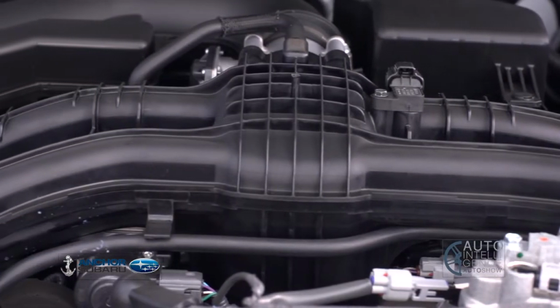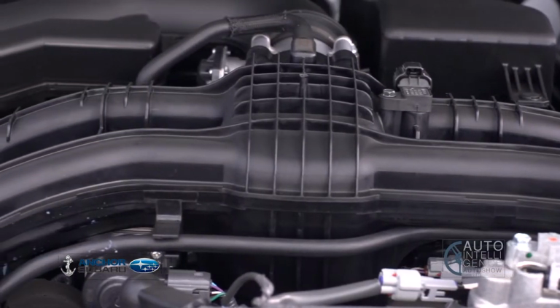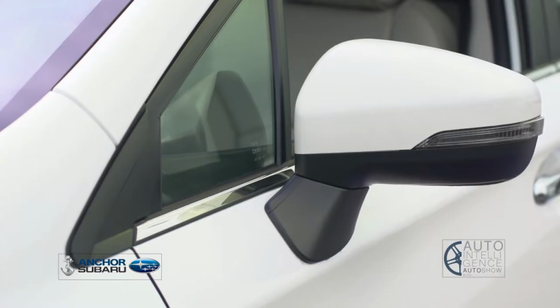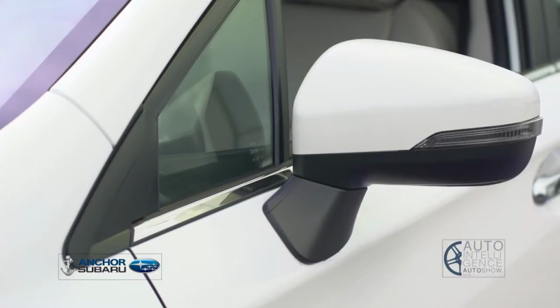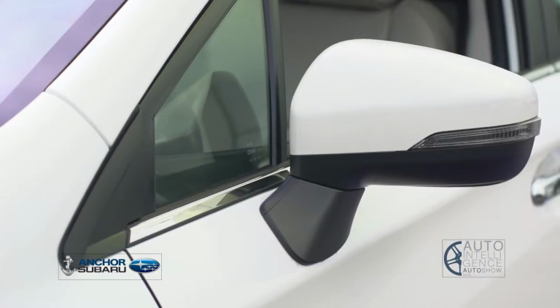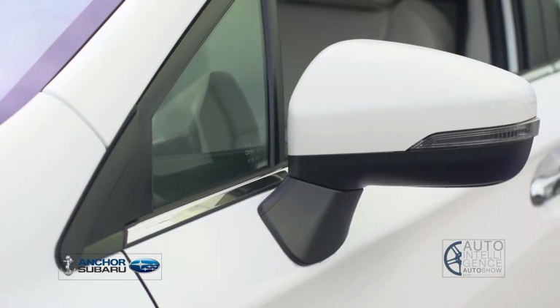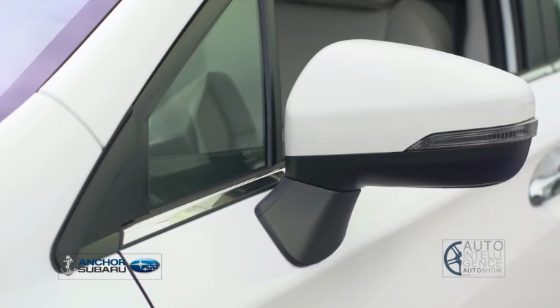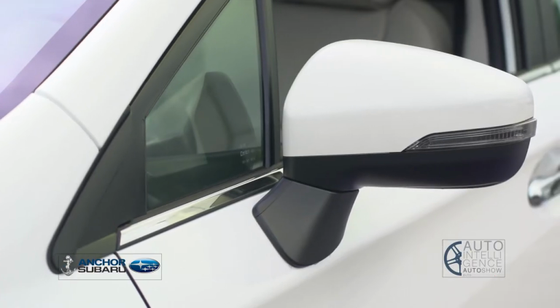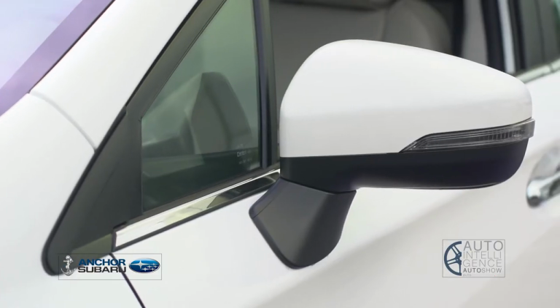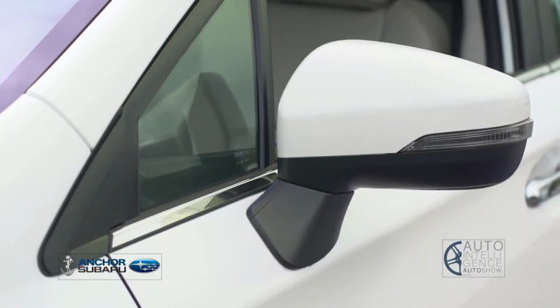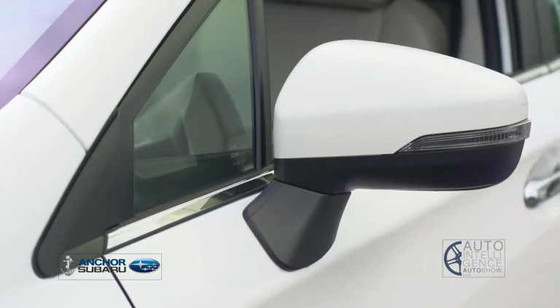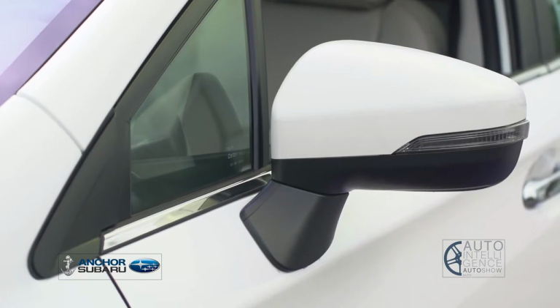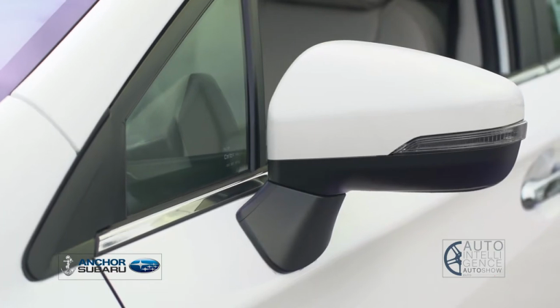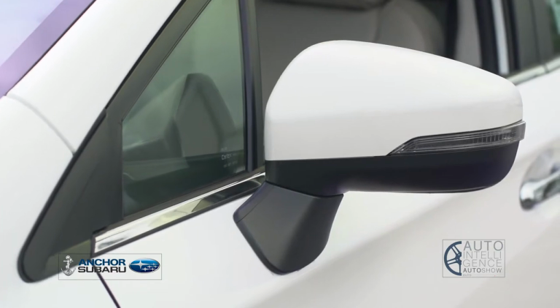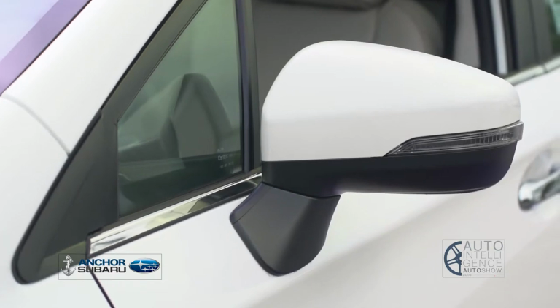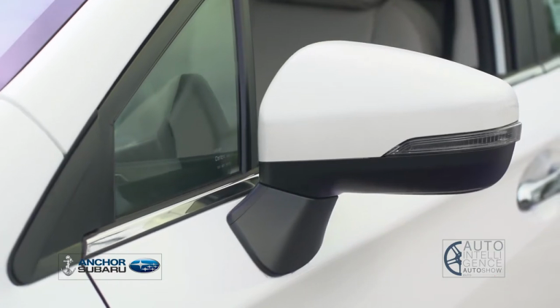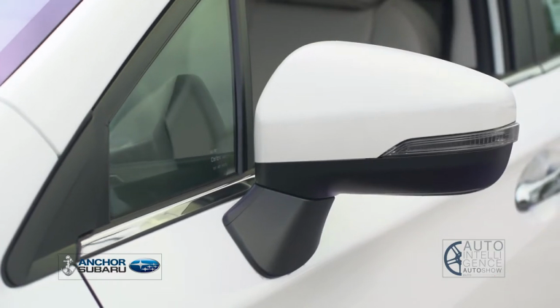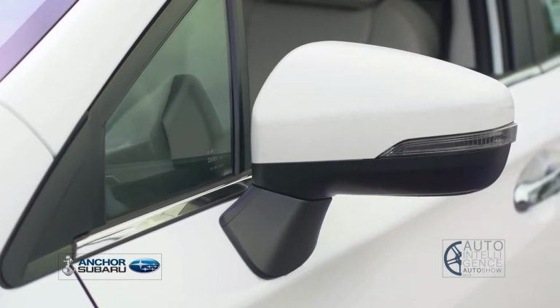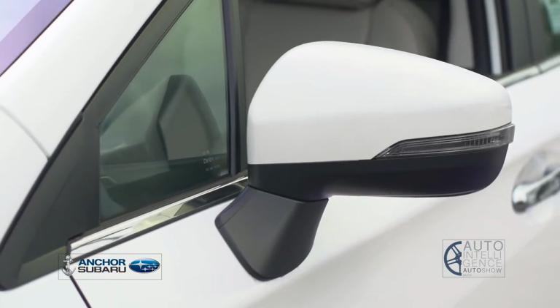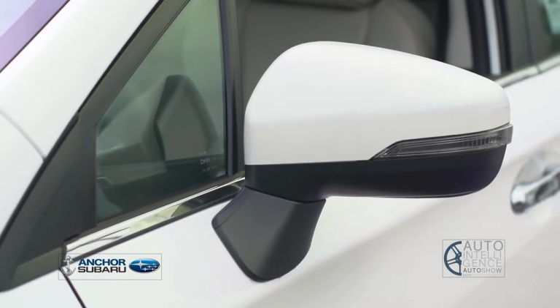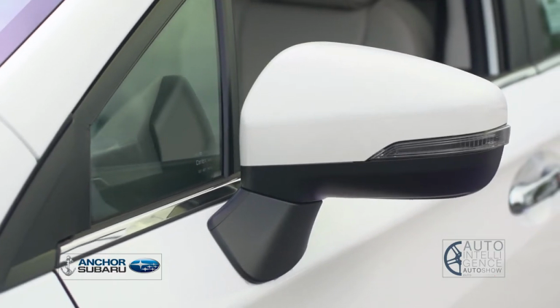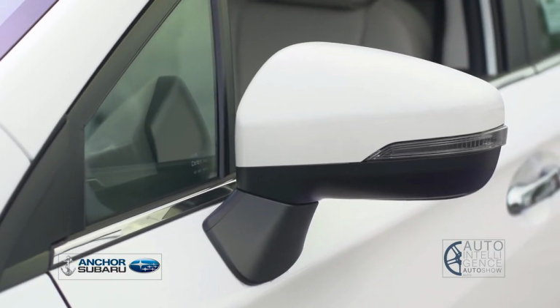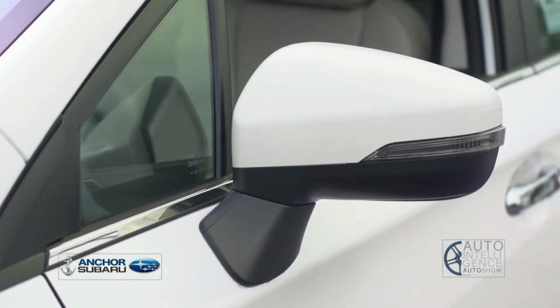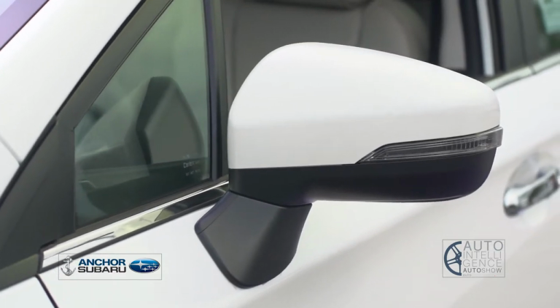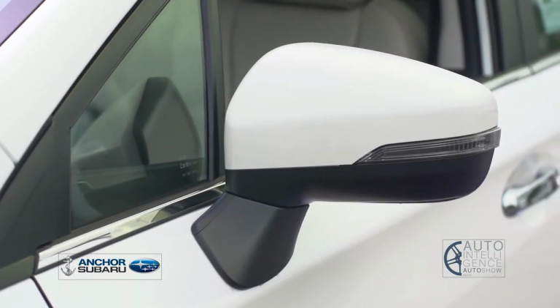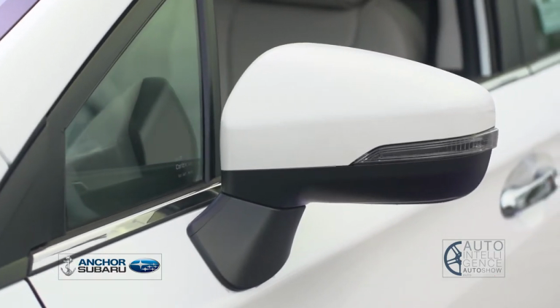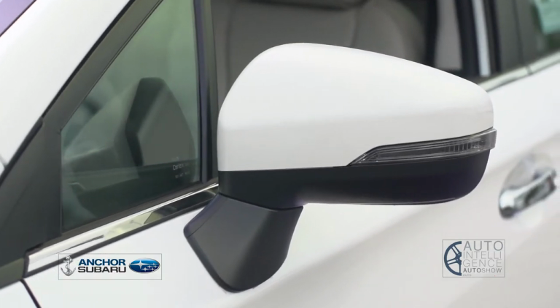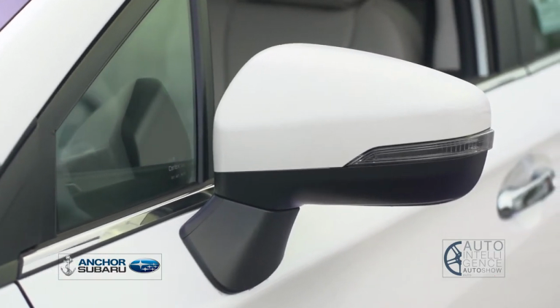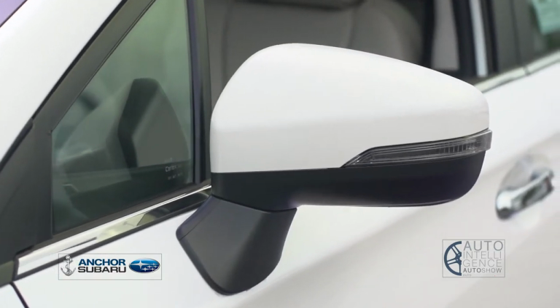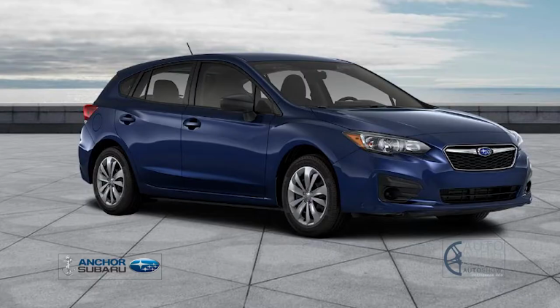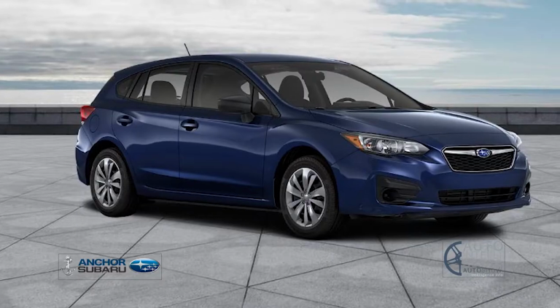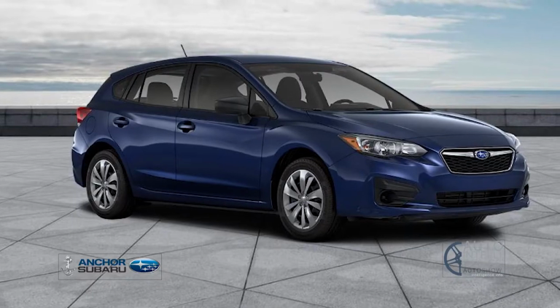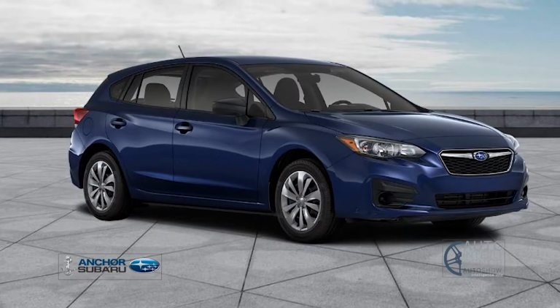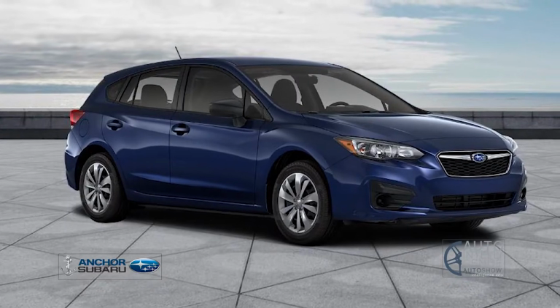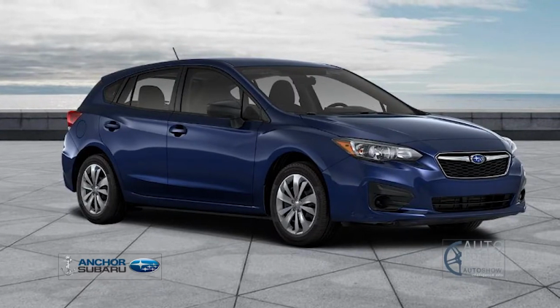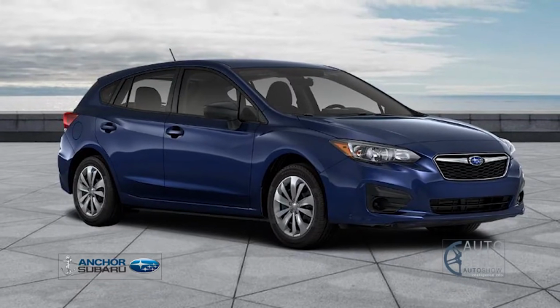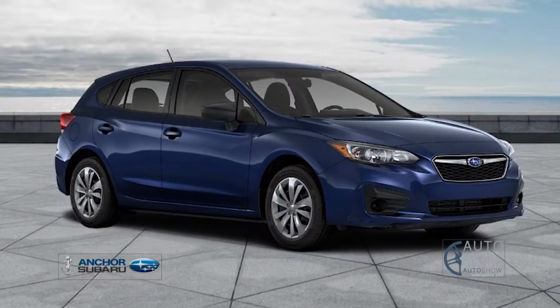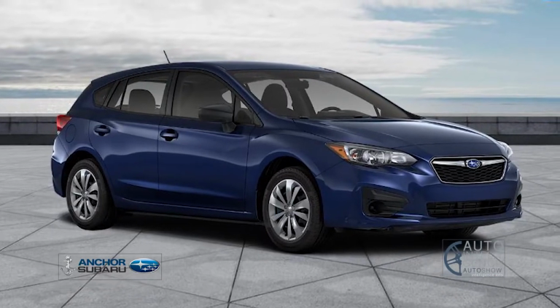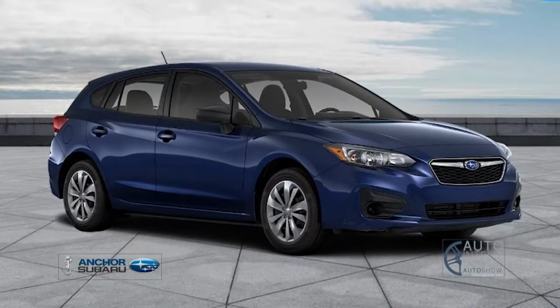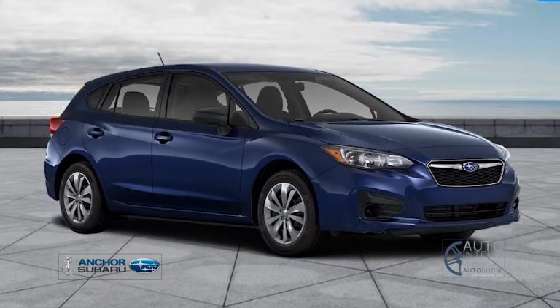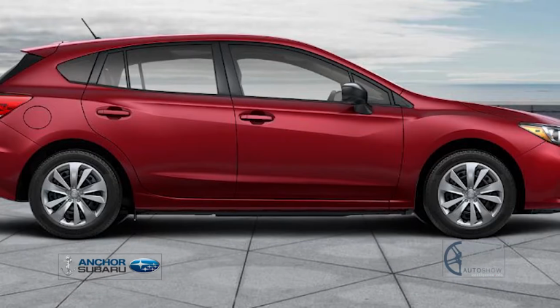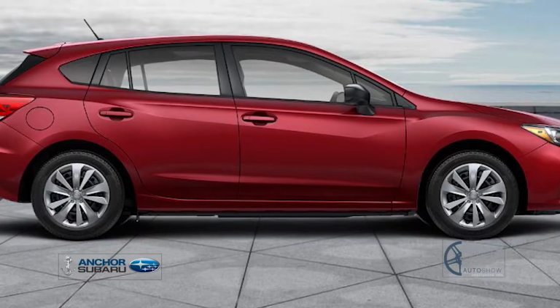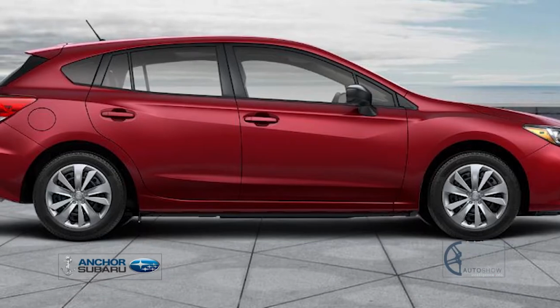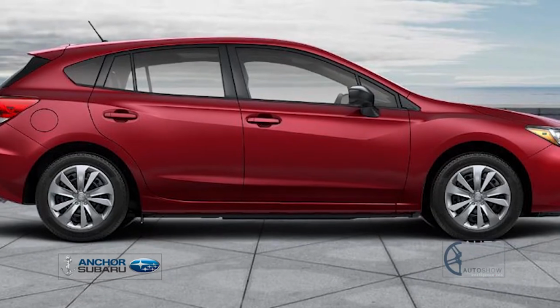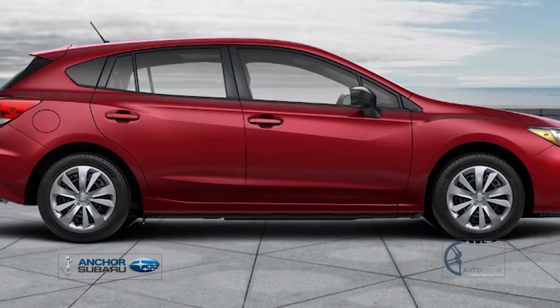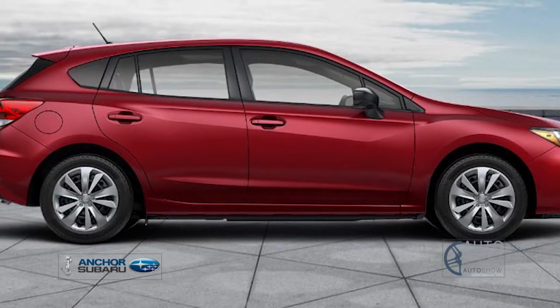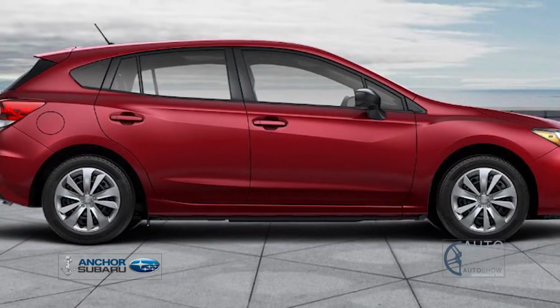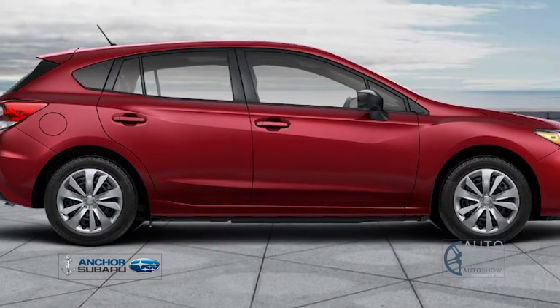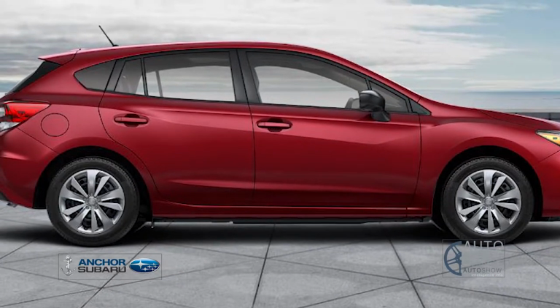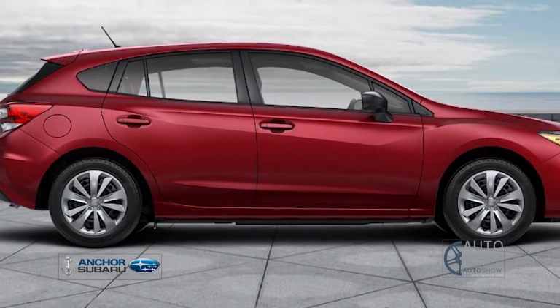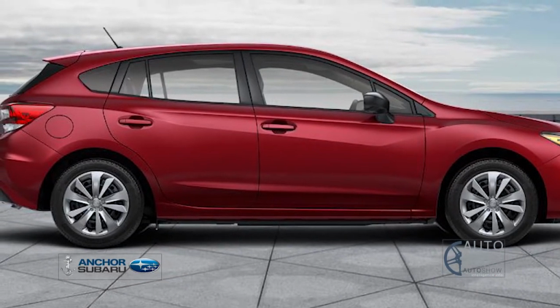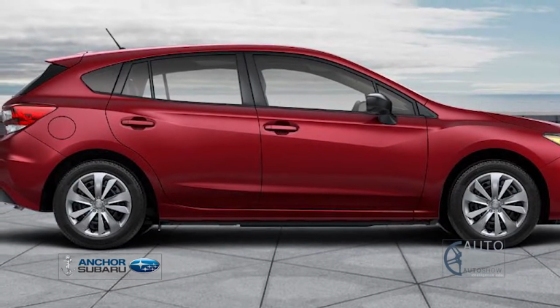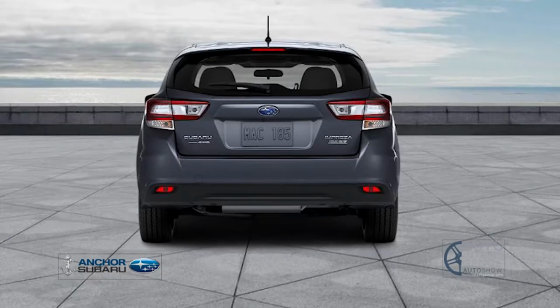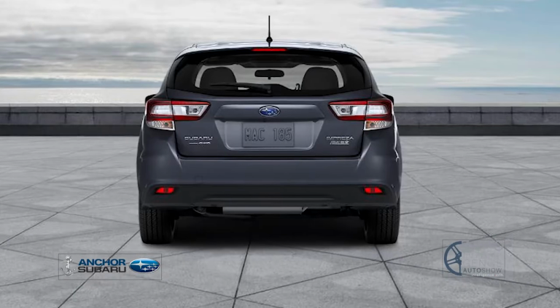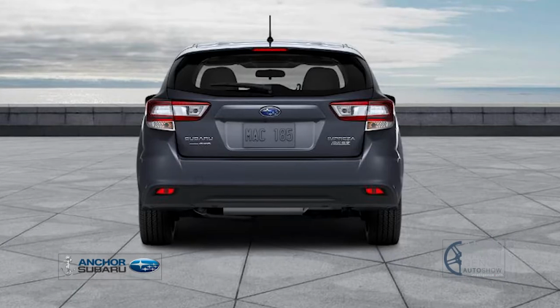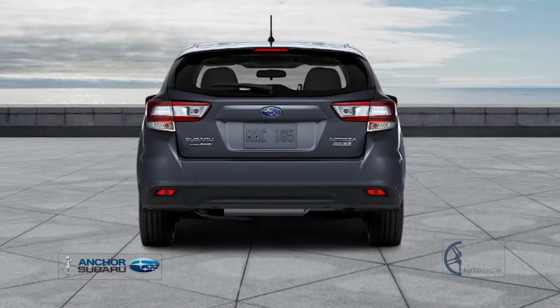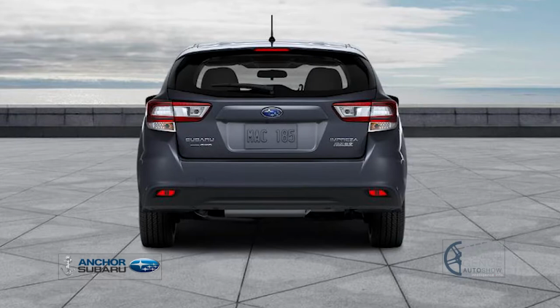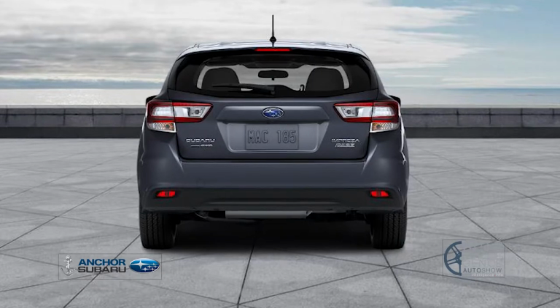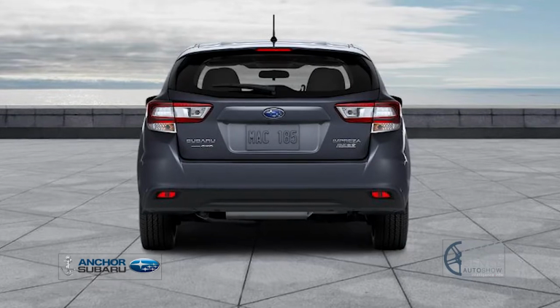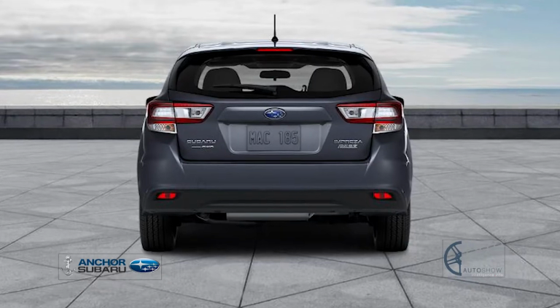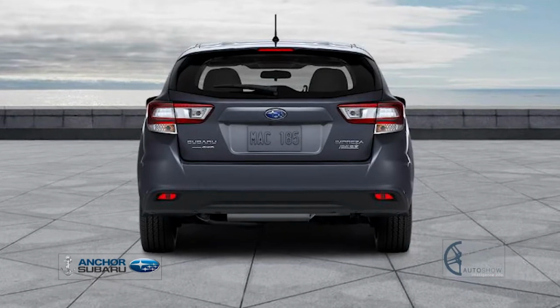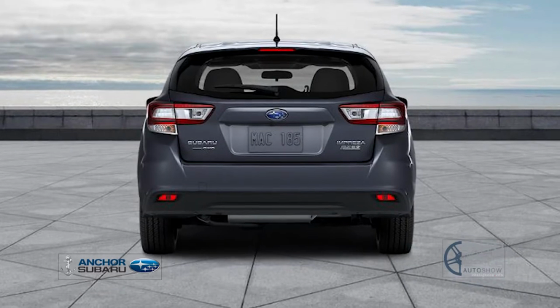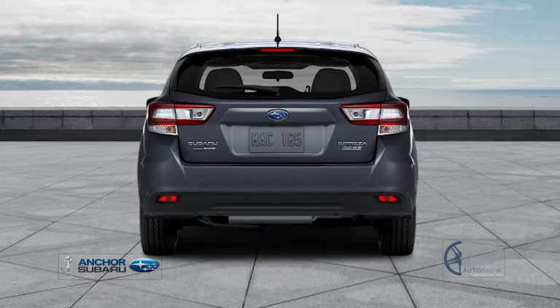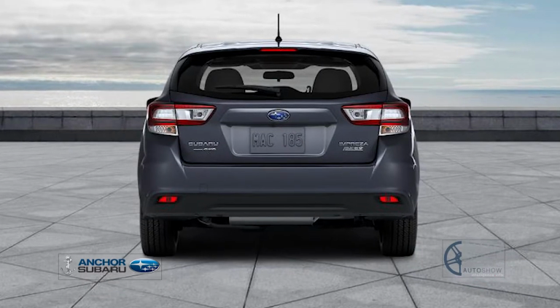Three new colors are also offered on the 2019 Impreza: dark blue pearl, crimson red pearl, and magnetite gray metallic.